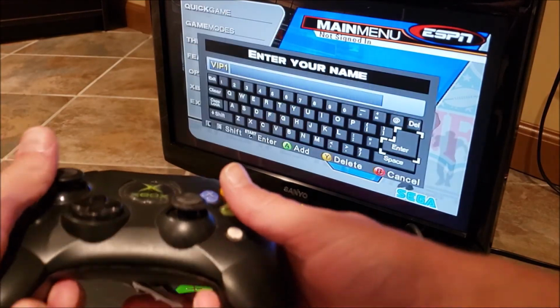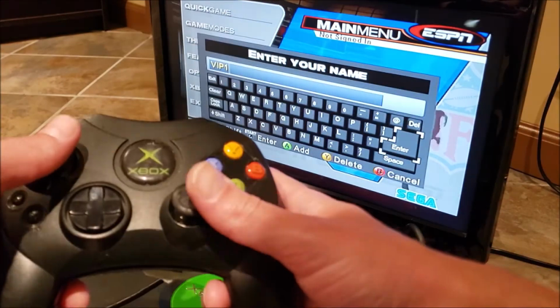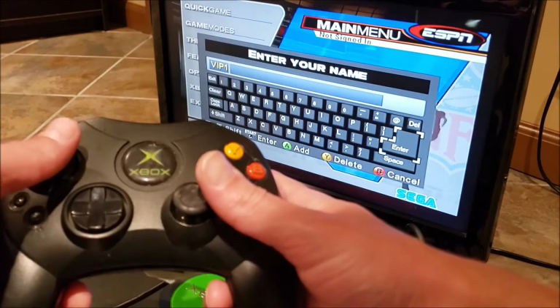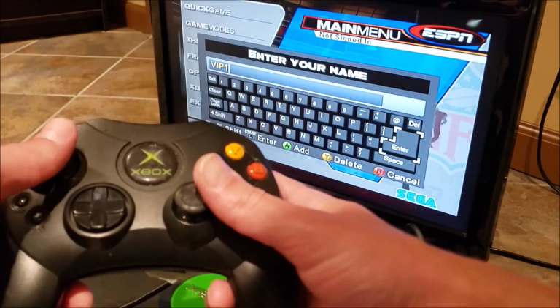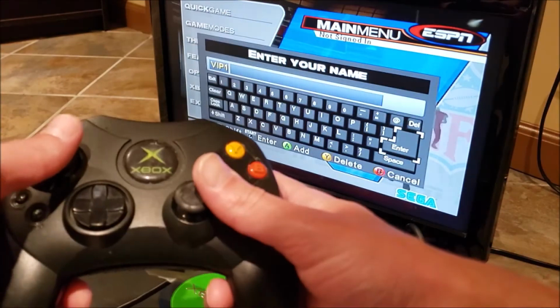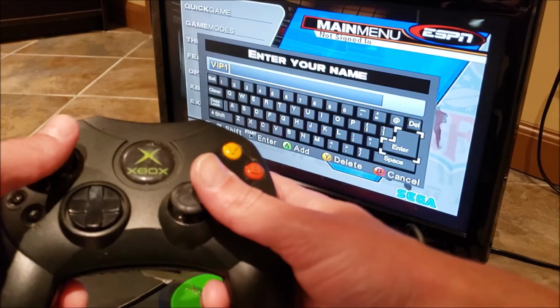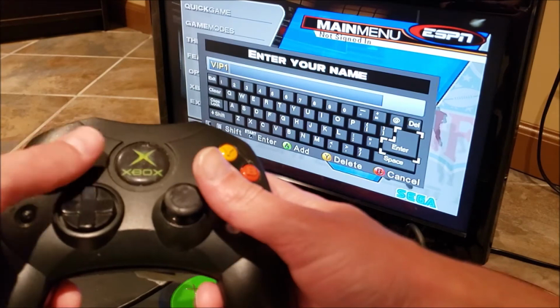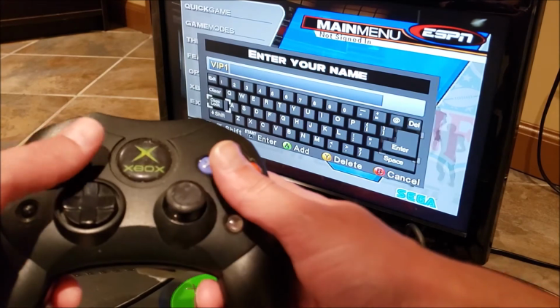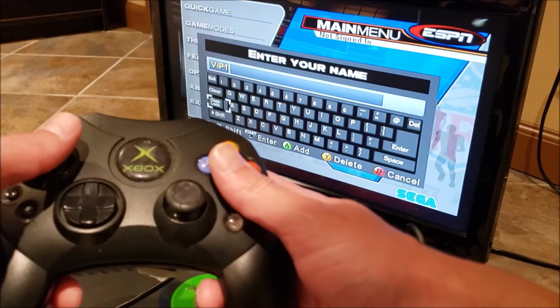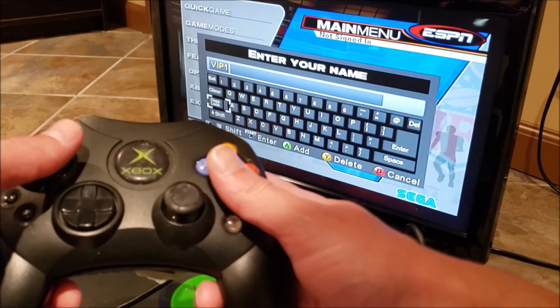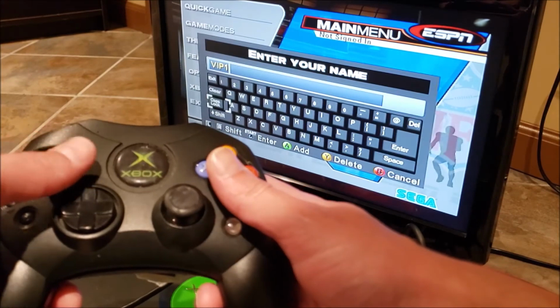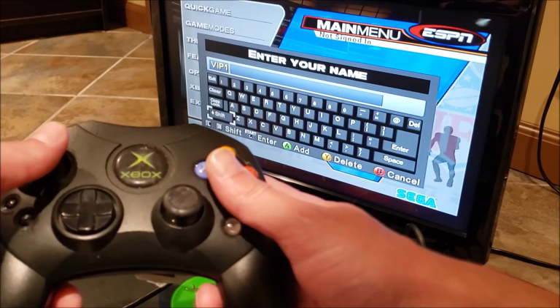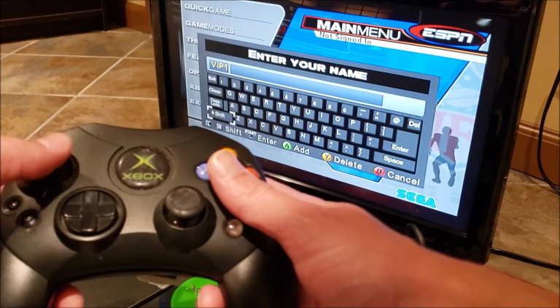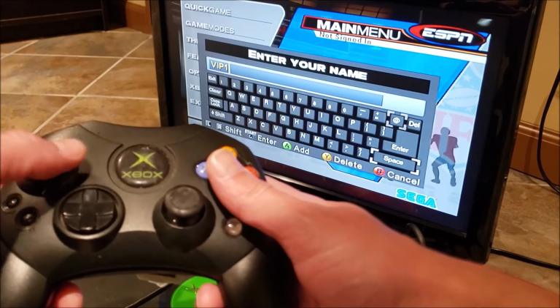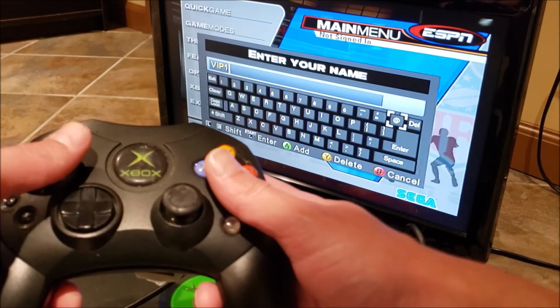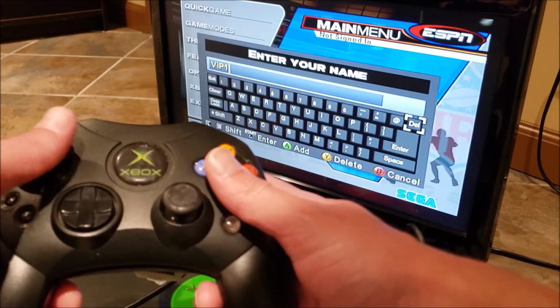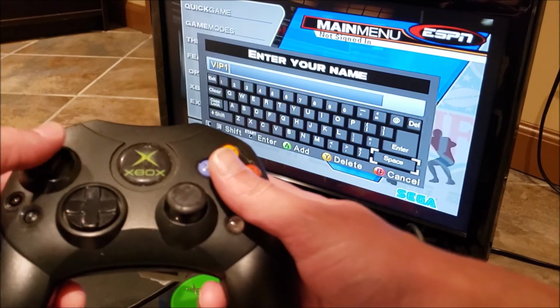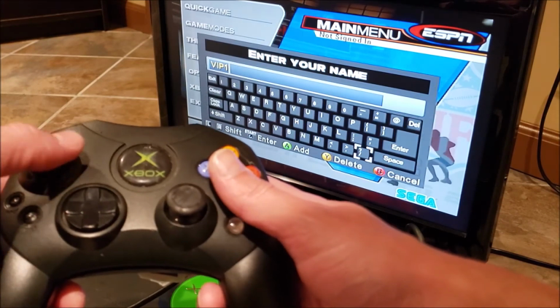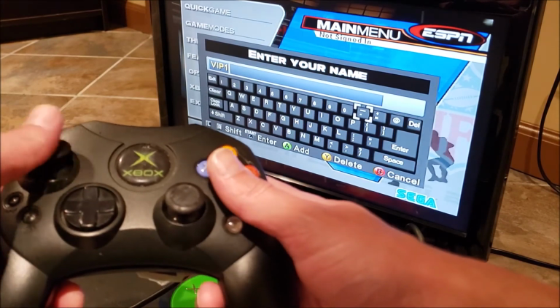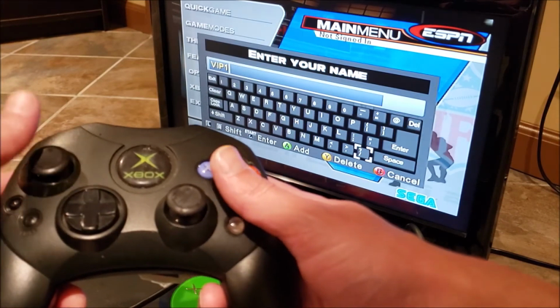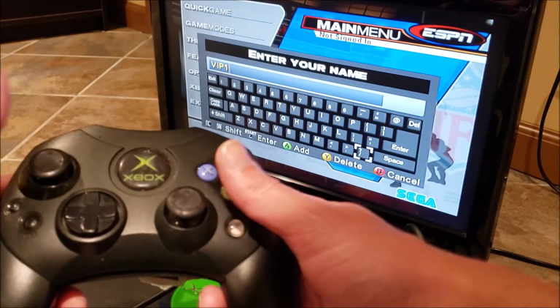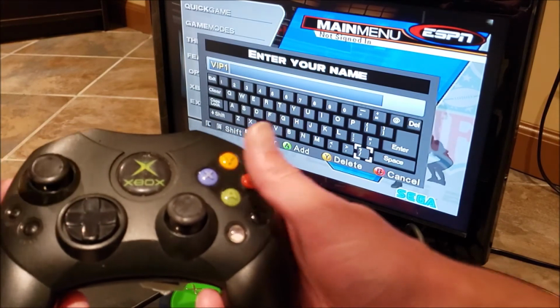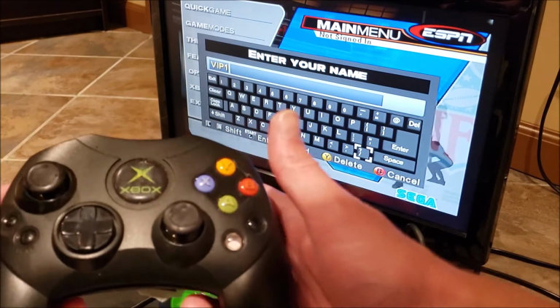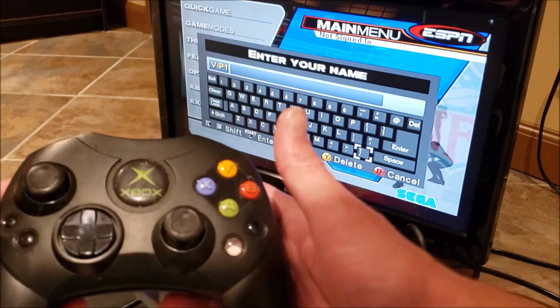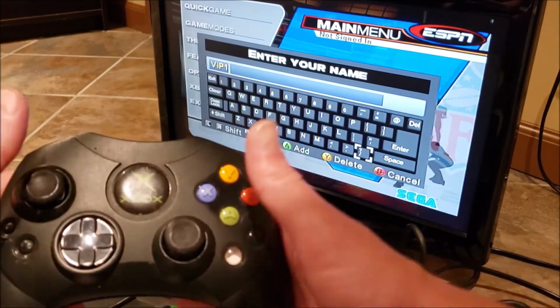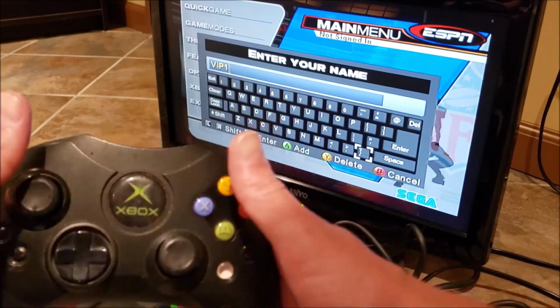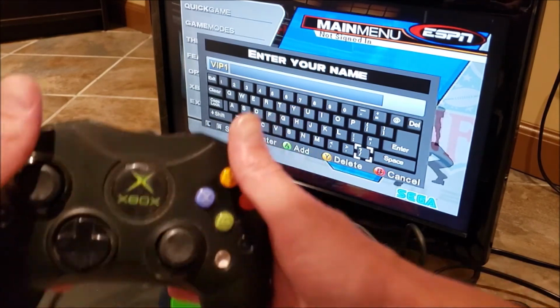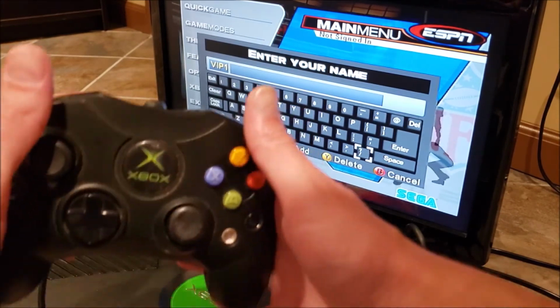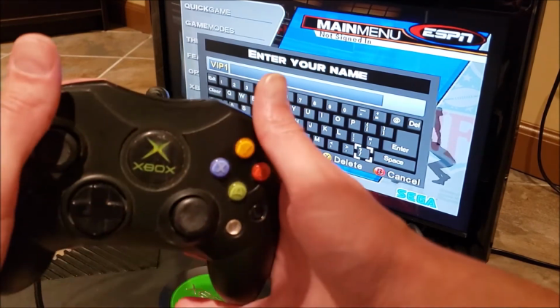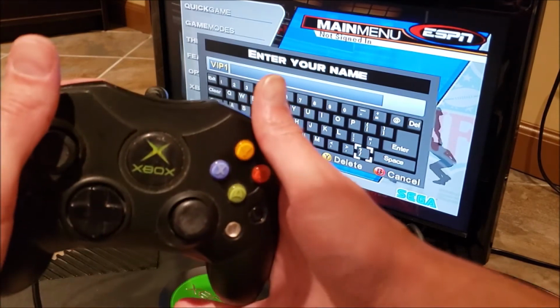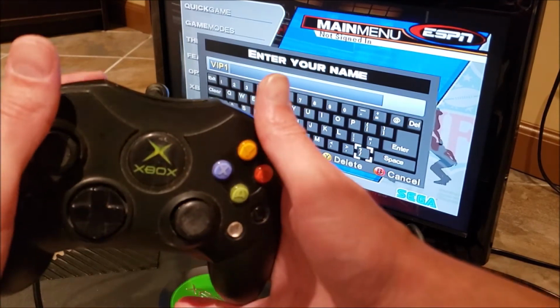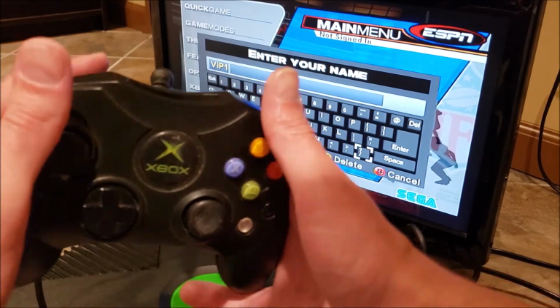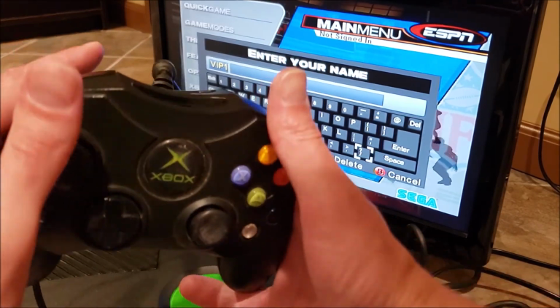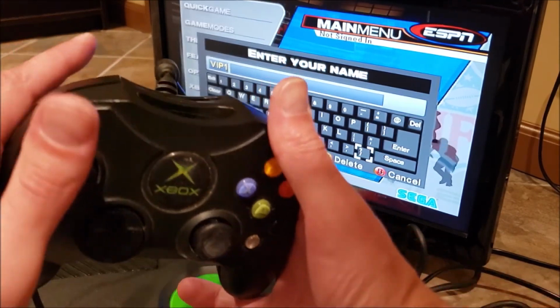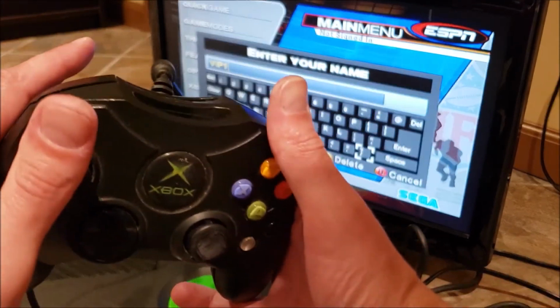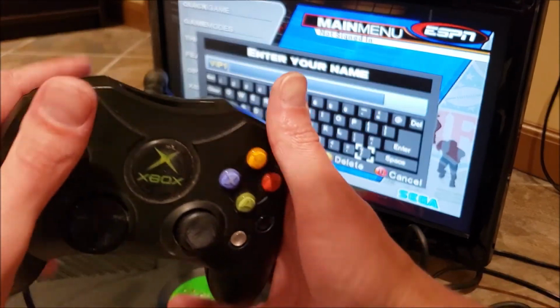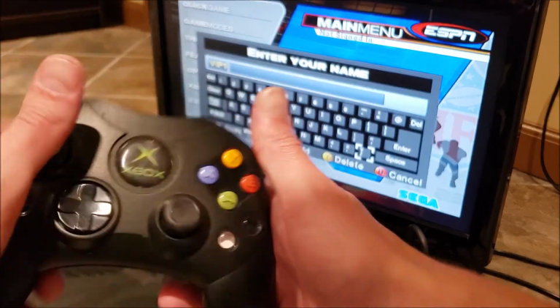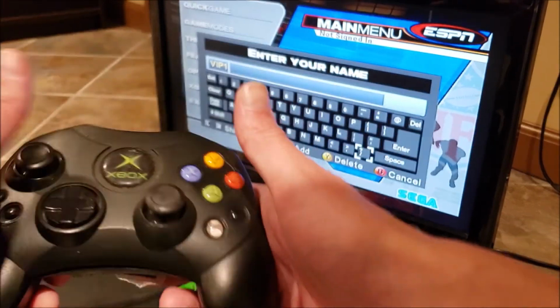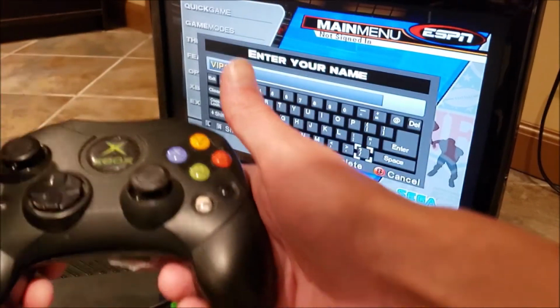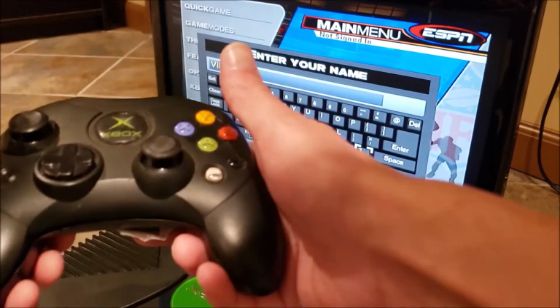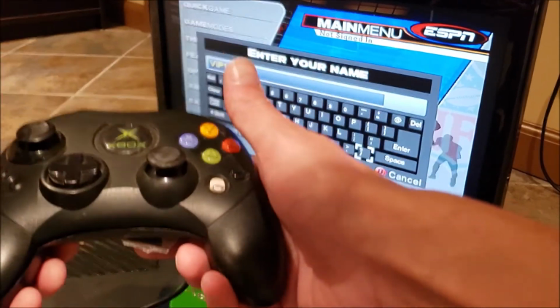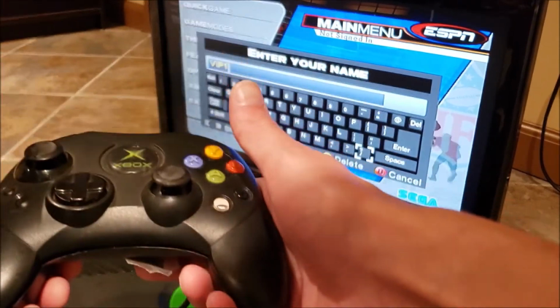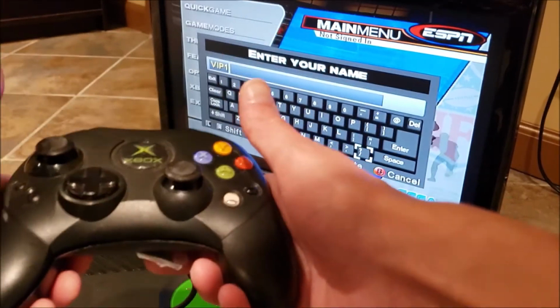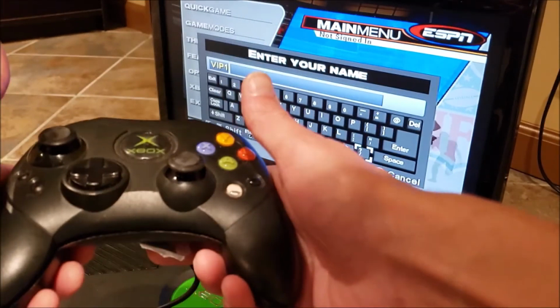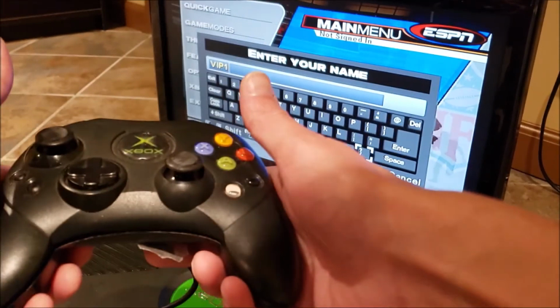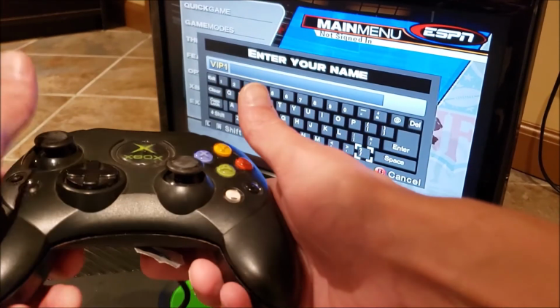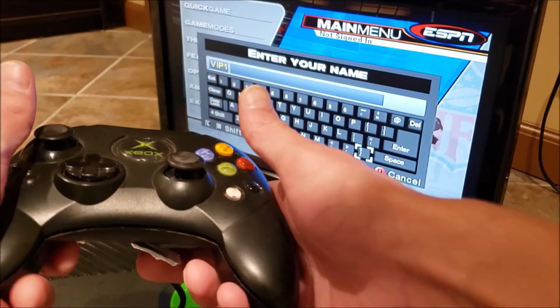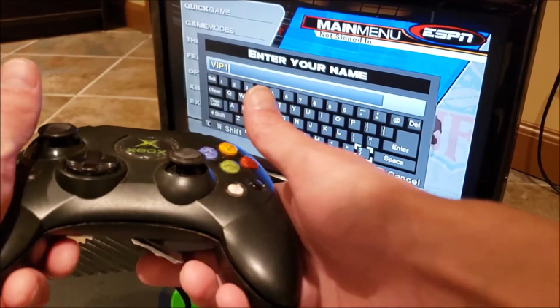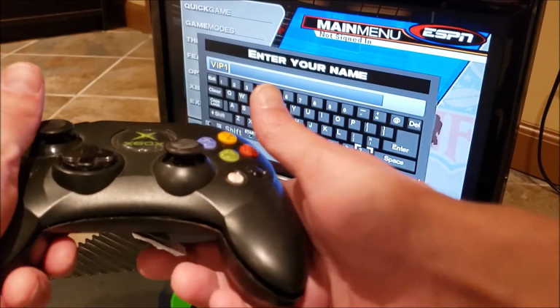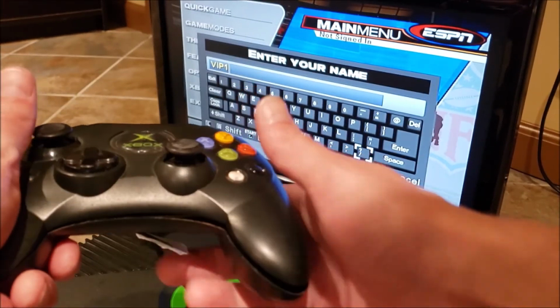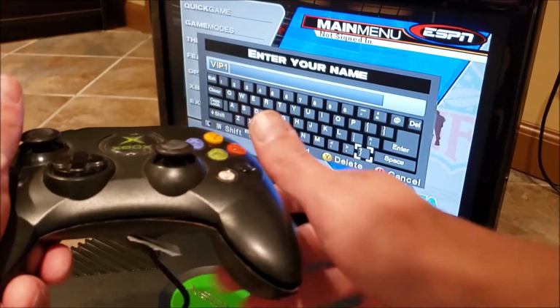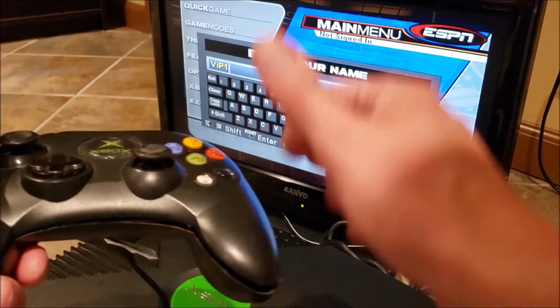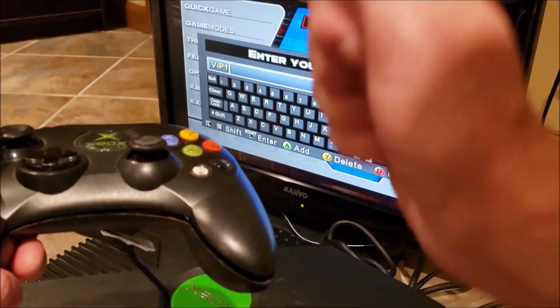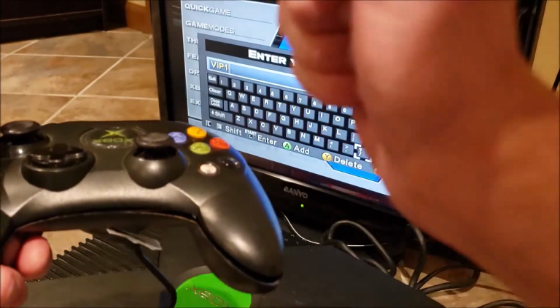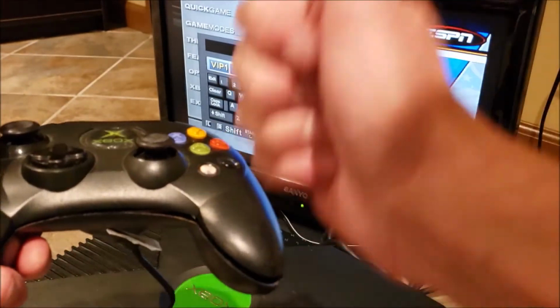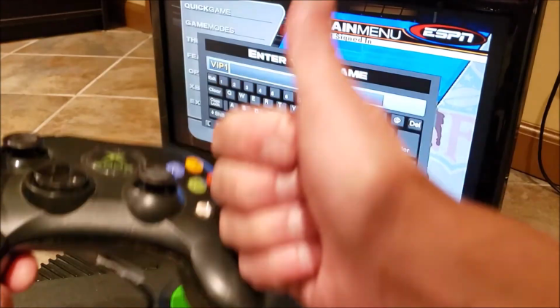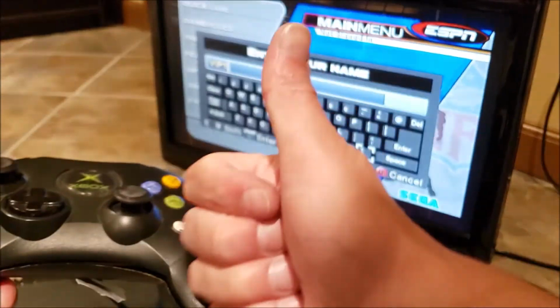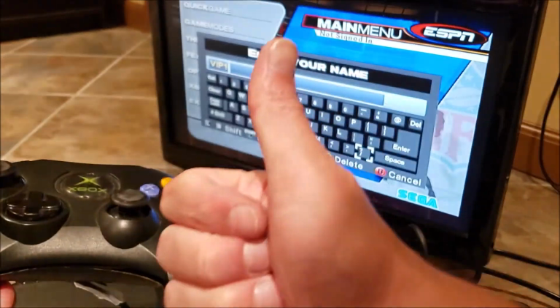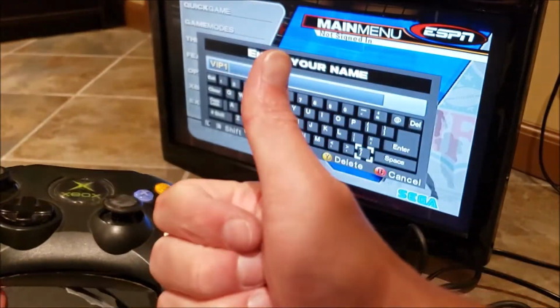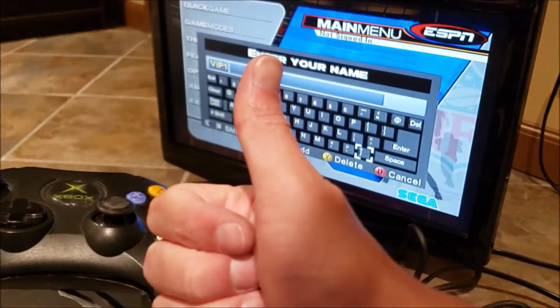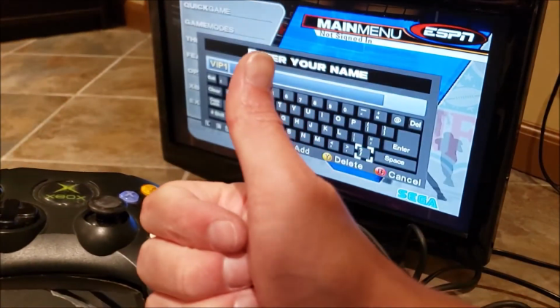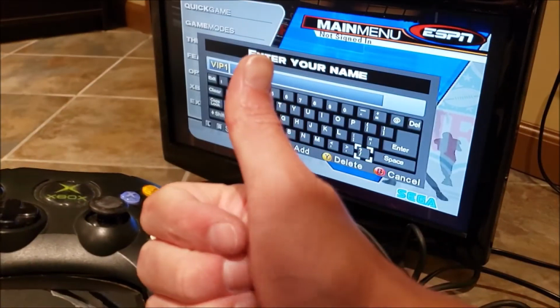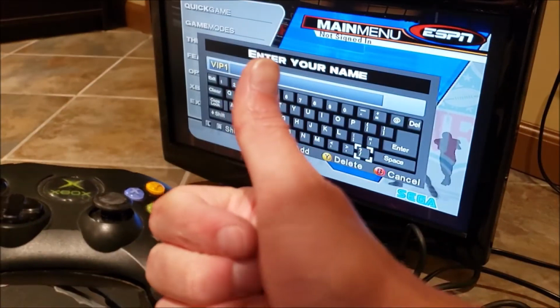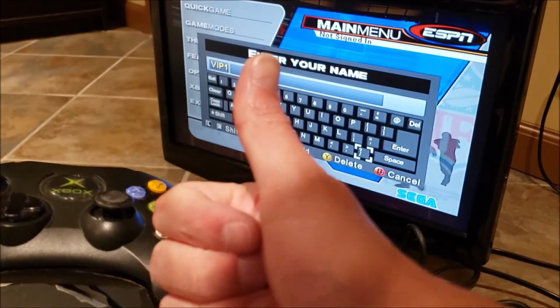It's good. It's working. We've done it. That's a good repair.